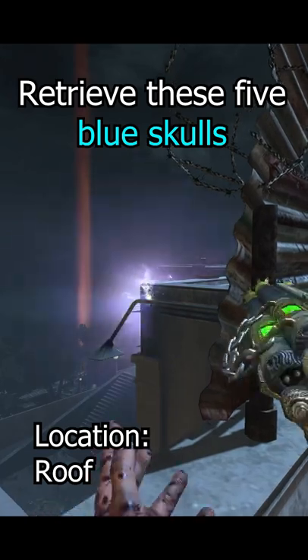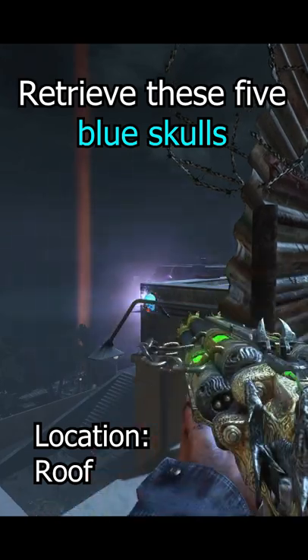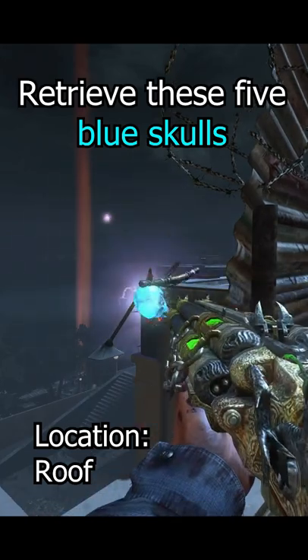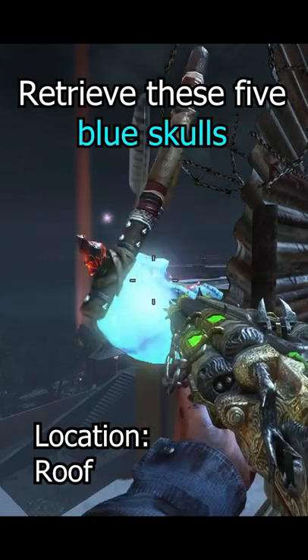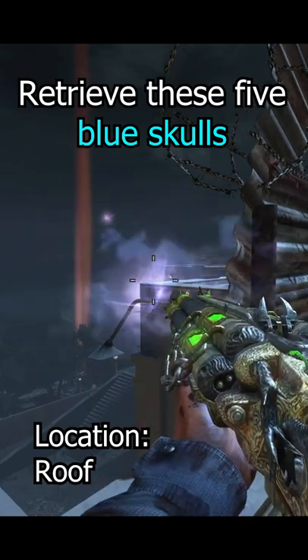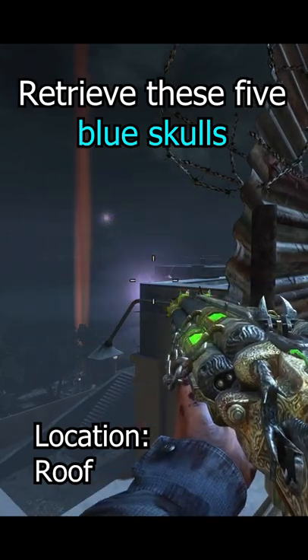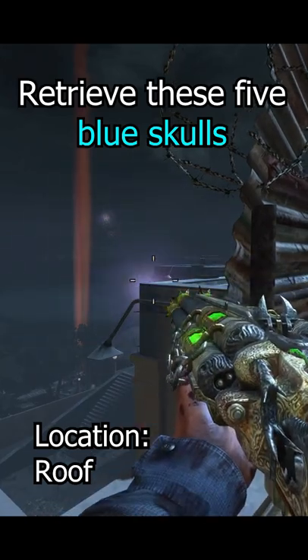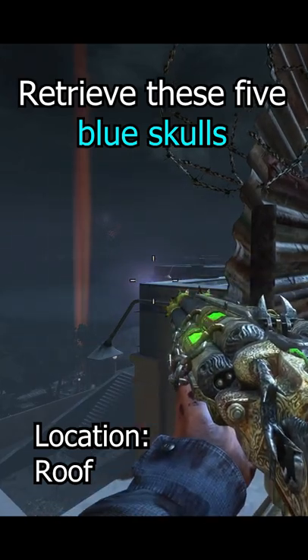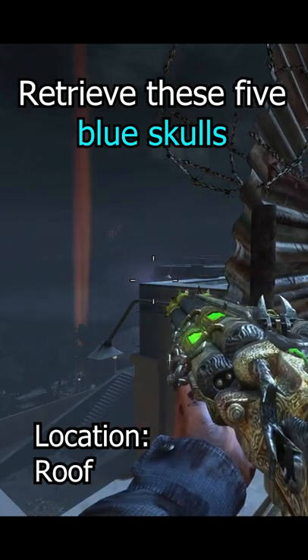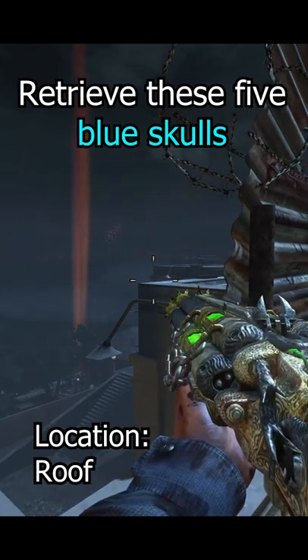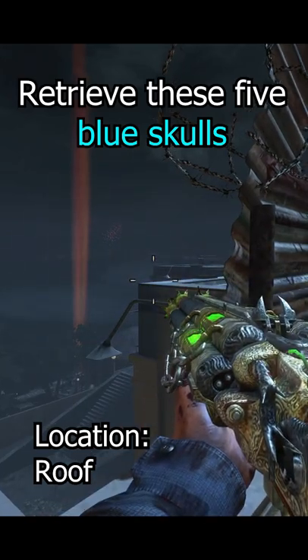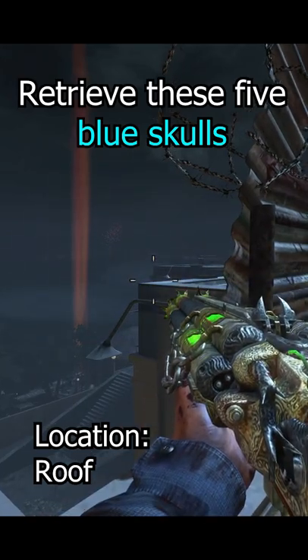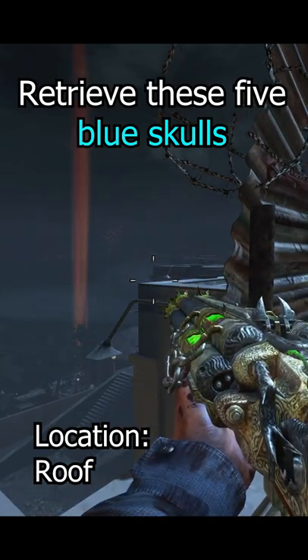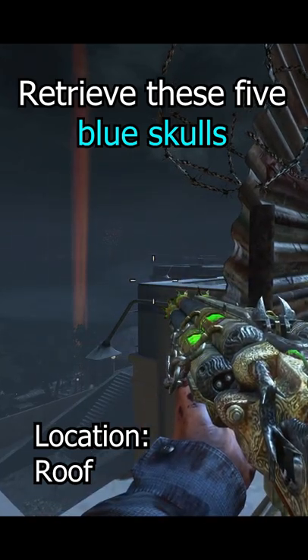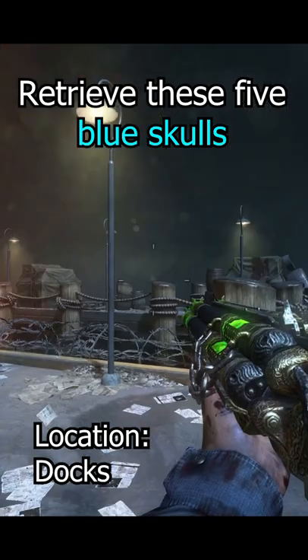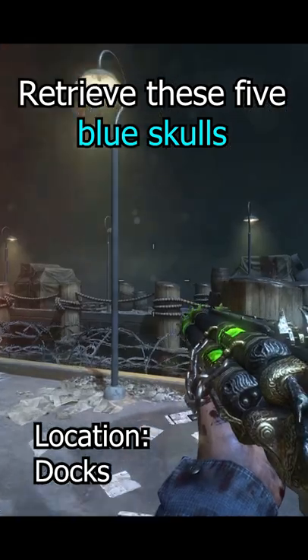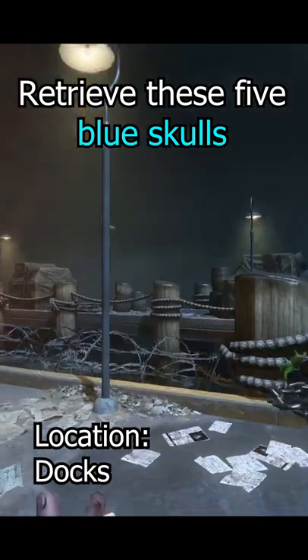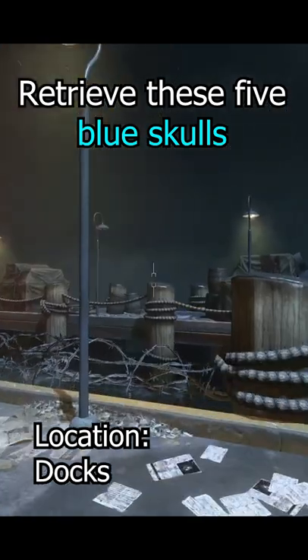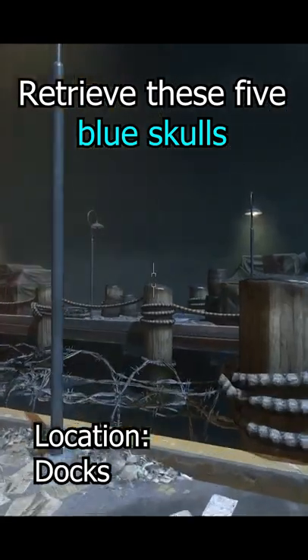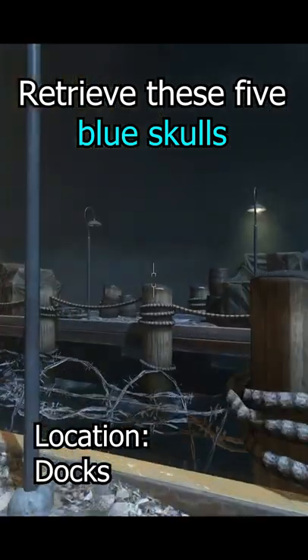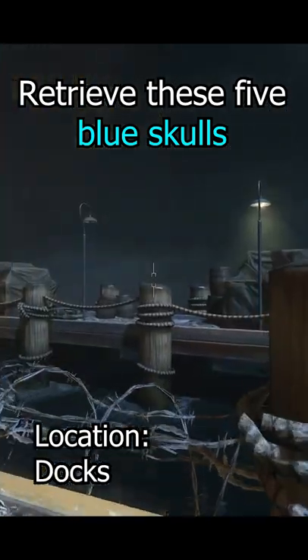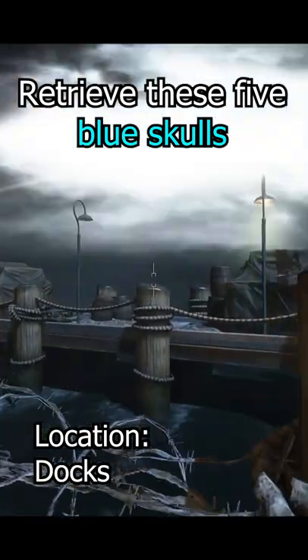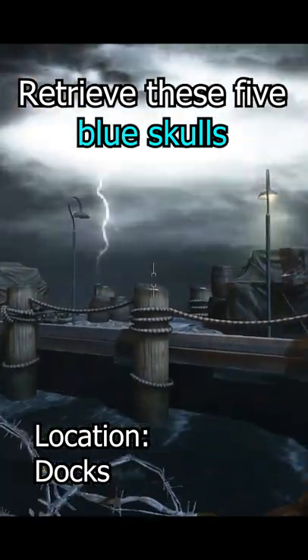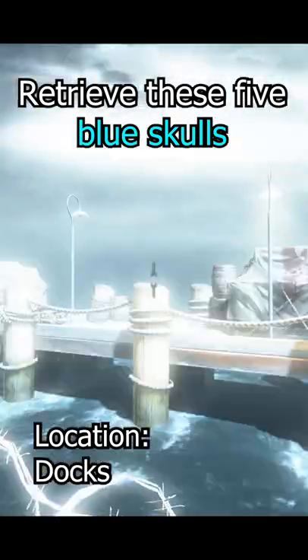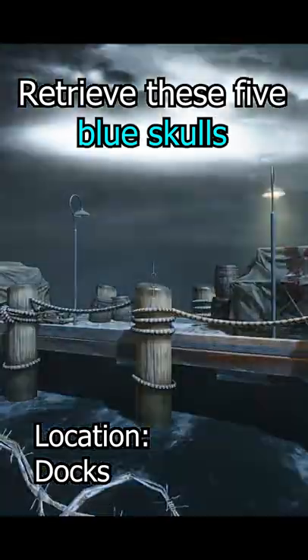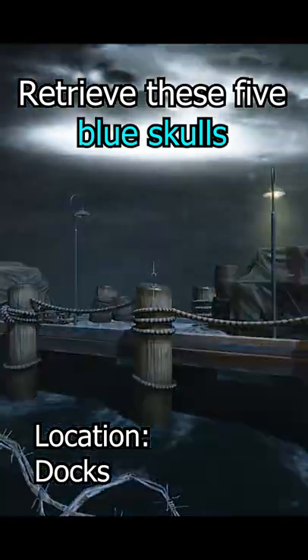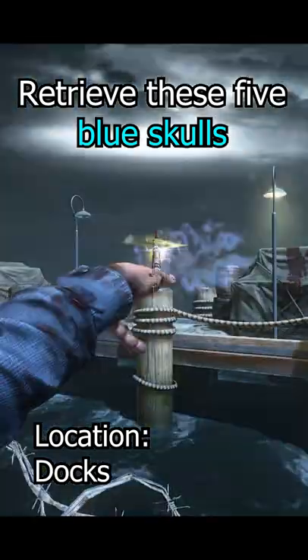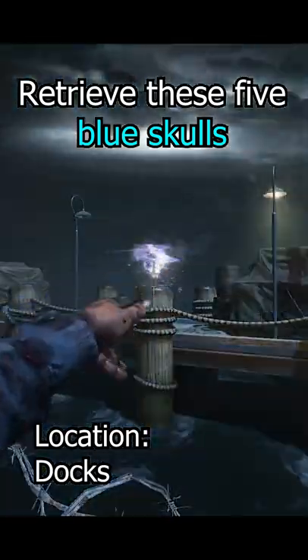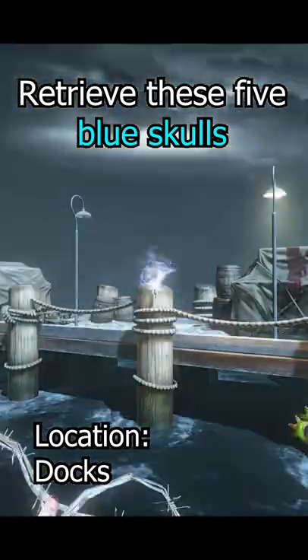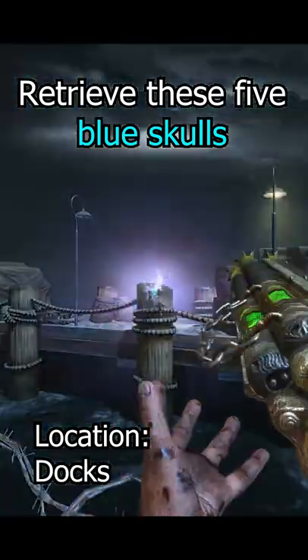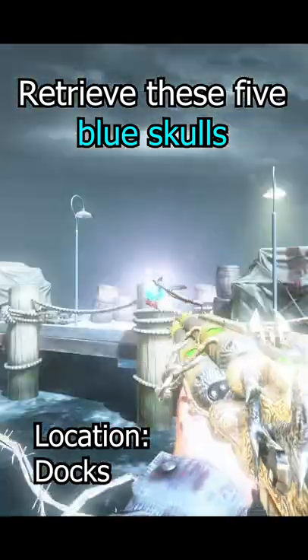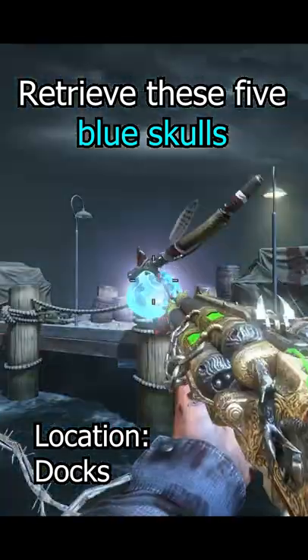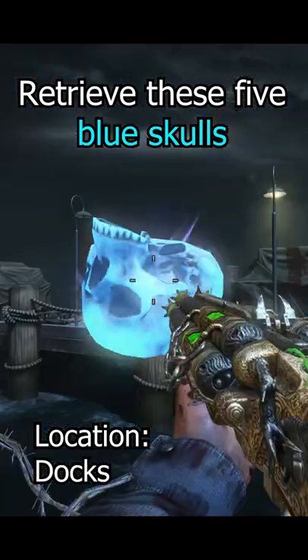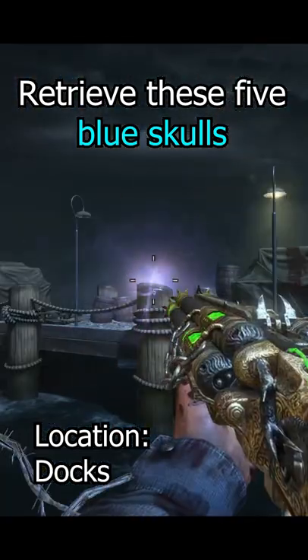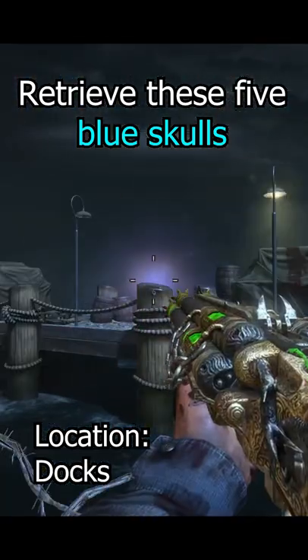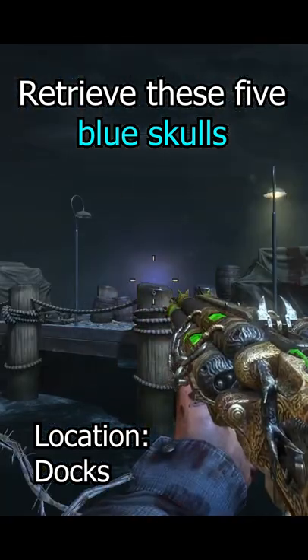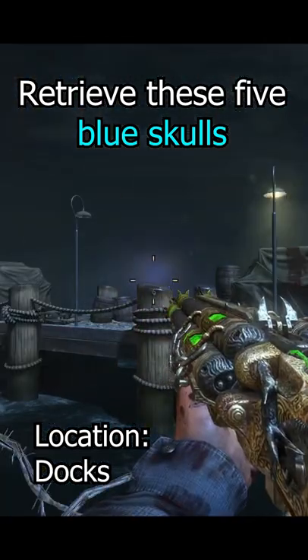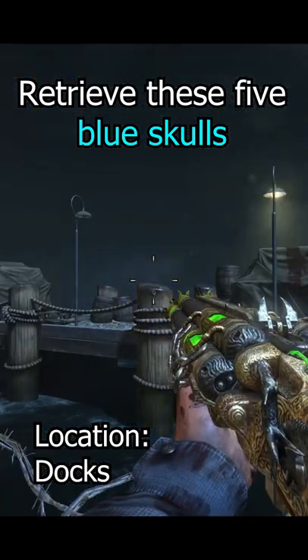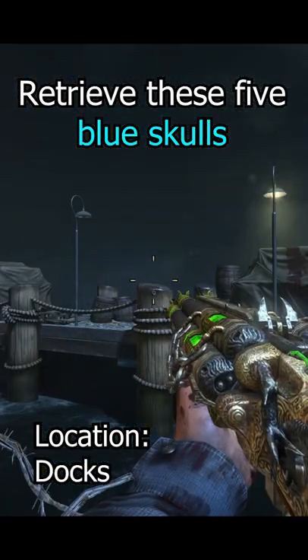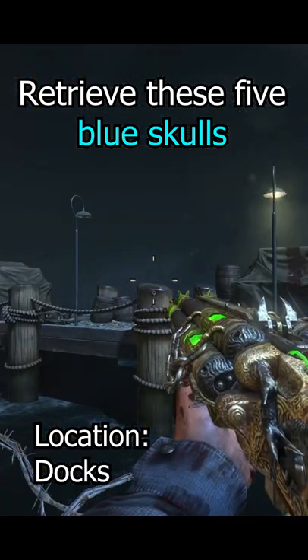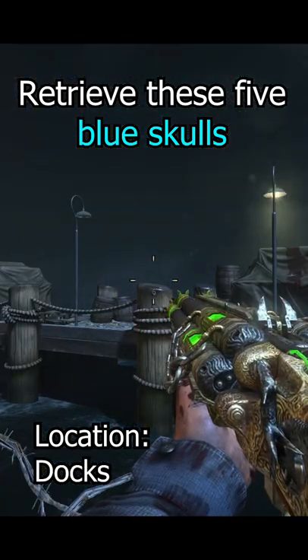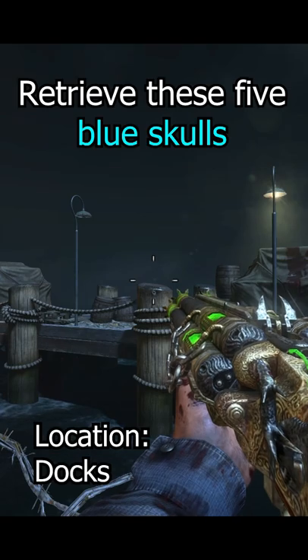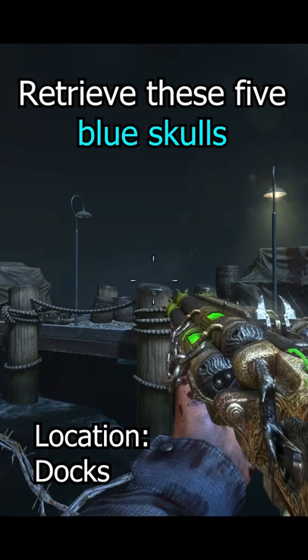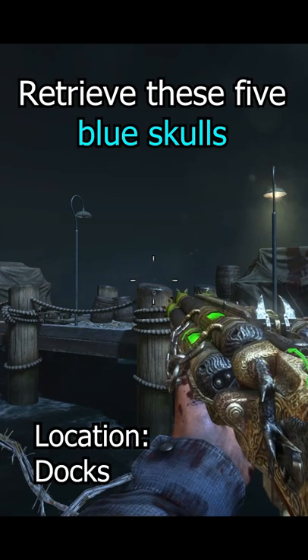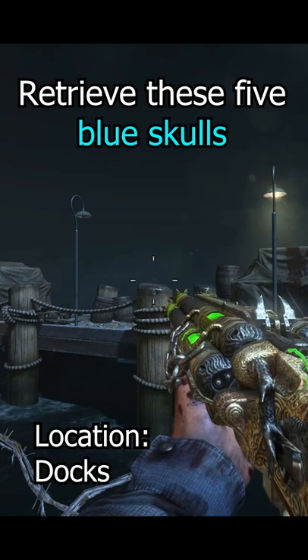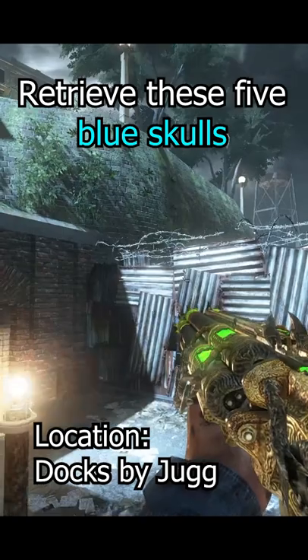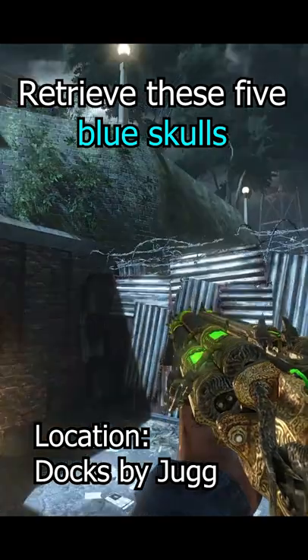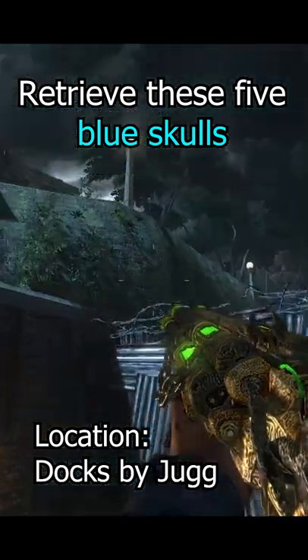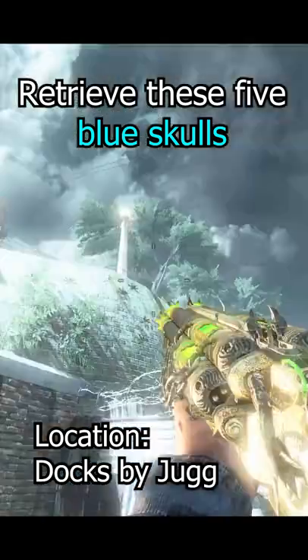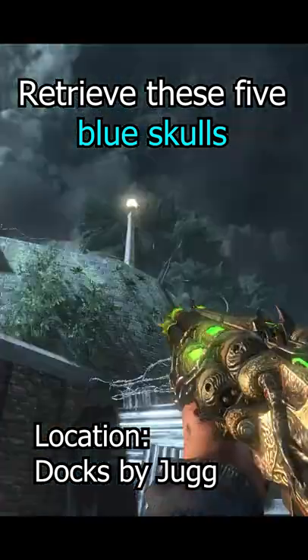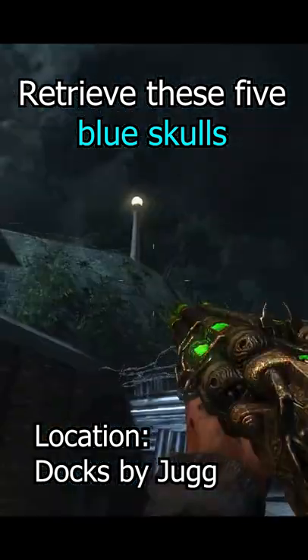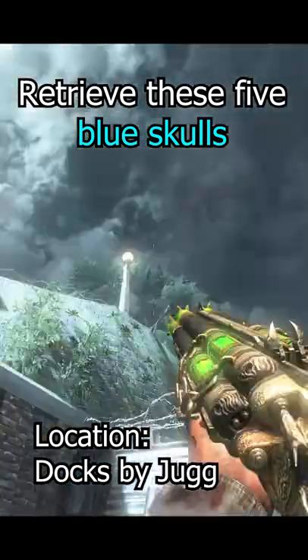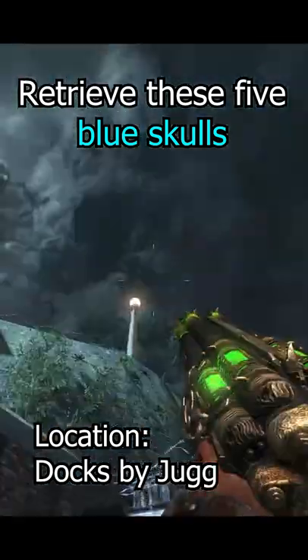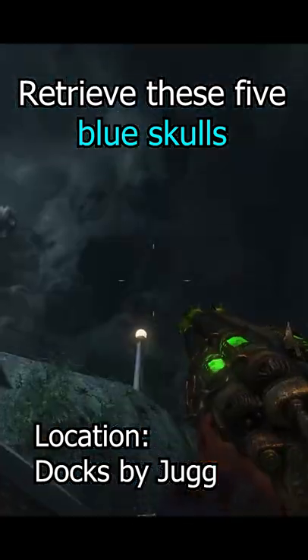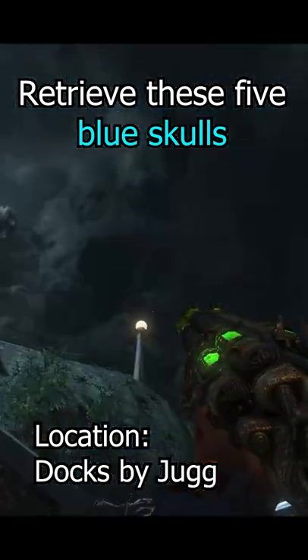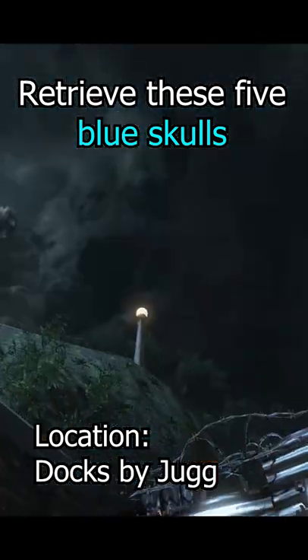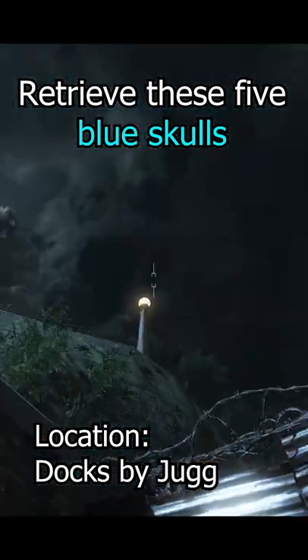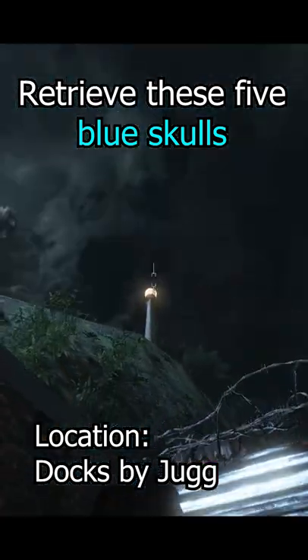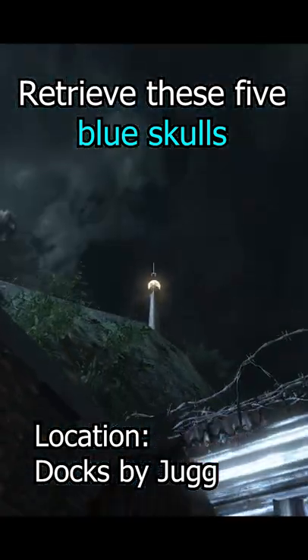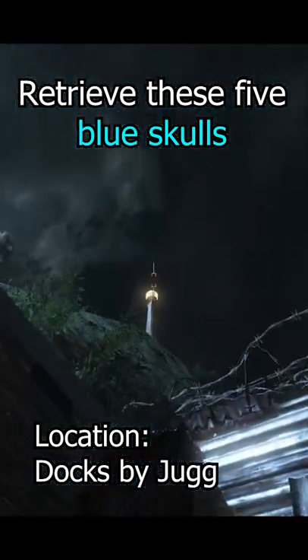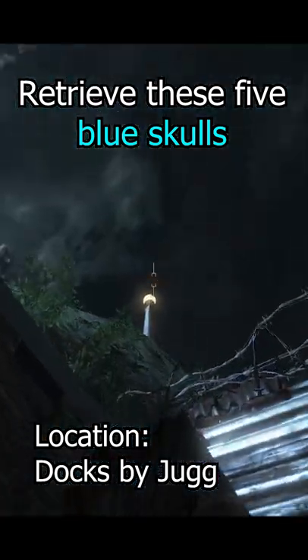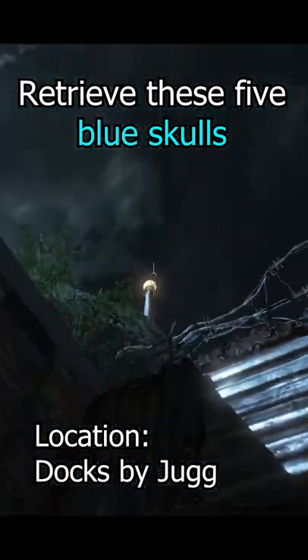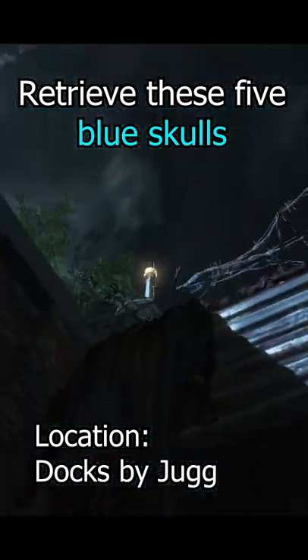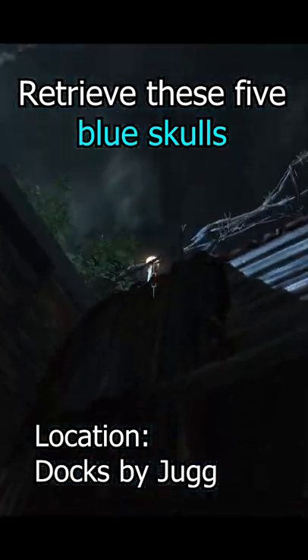There's gonna be five blue scrolls around the map. The first one's gonna be on the roof. The second one's gonna be on the dock. The third one is also on the docks, but it's gonna be on this lamppost by Juggernaut.